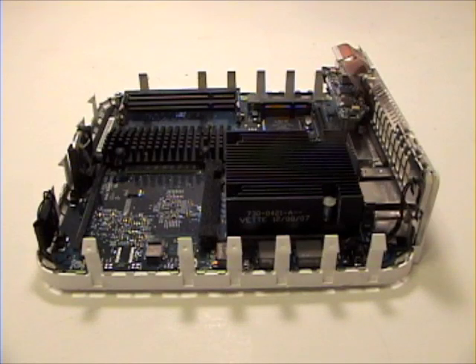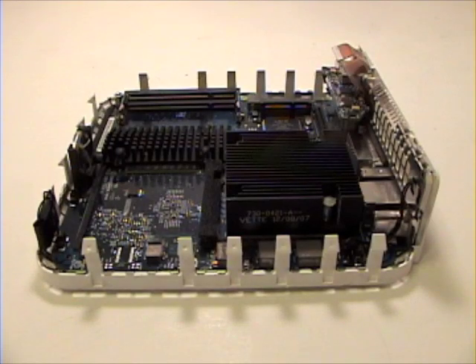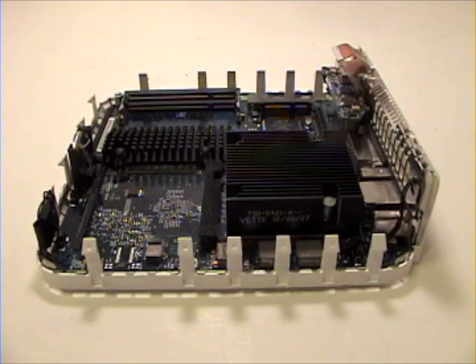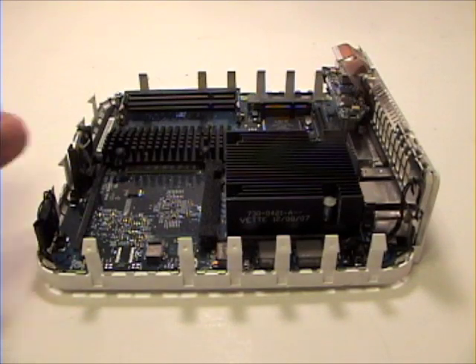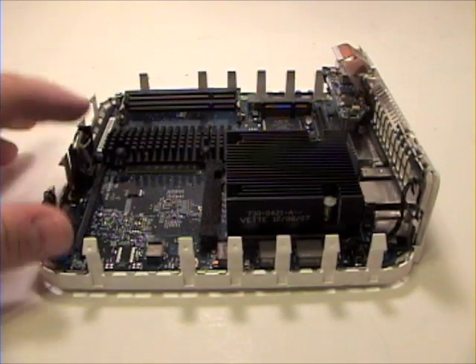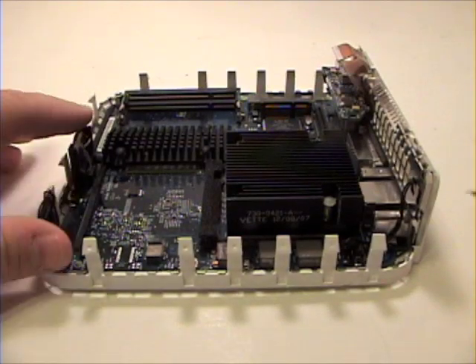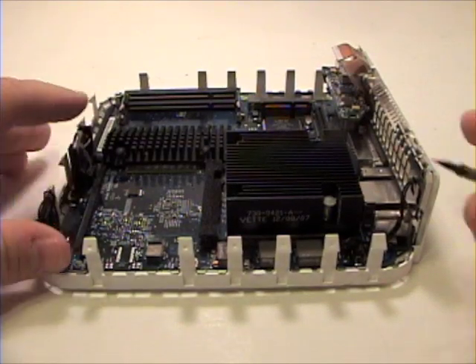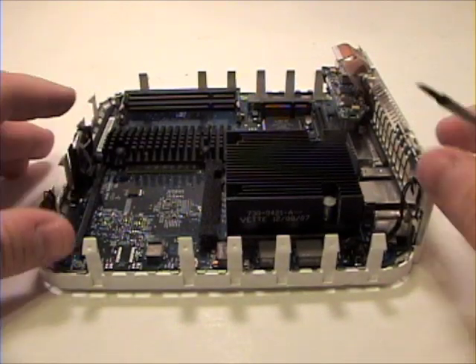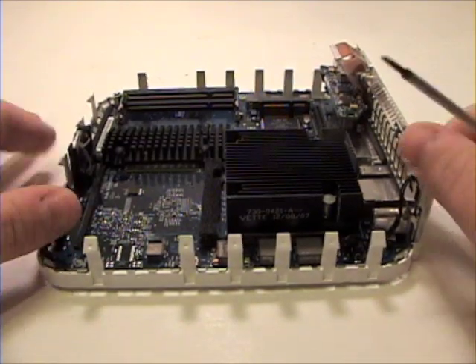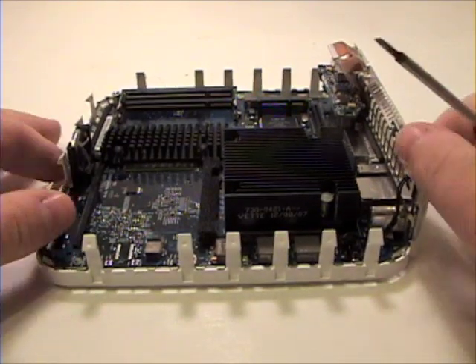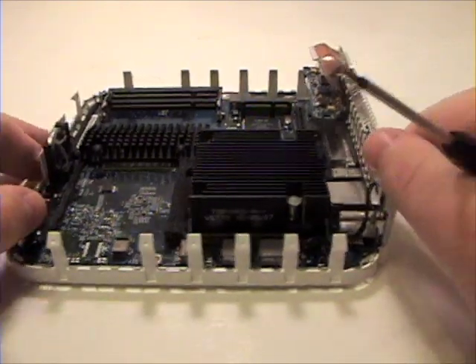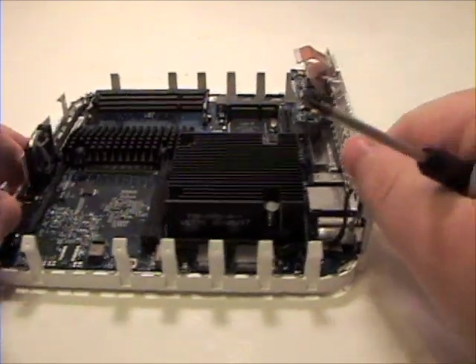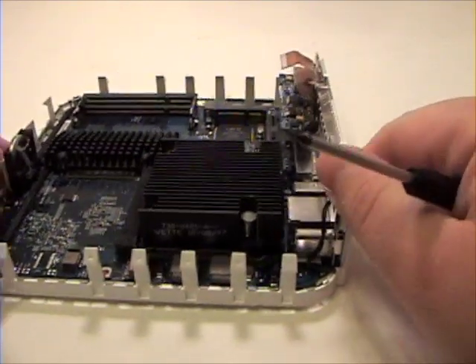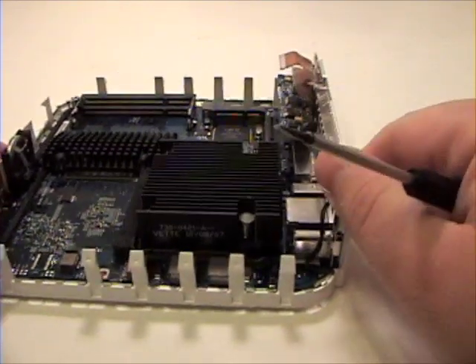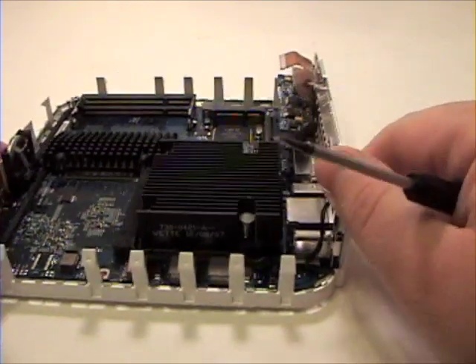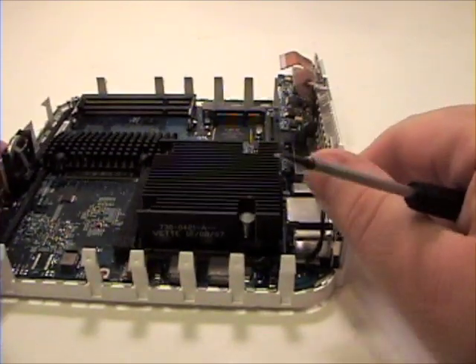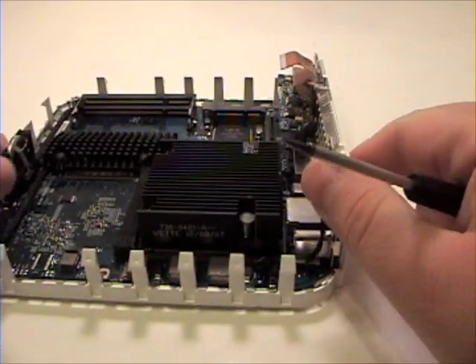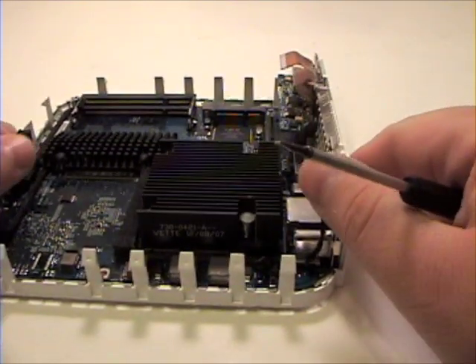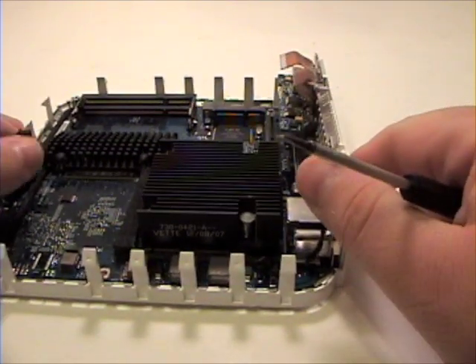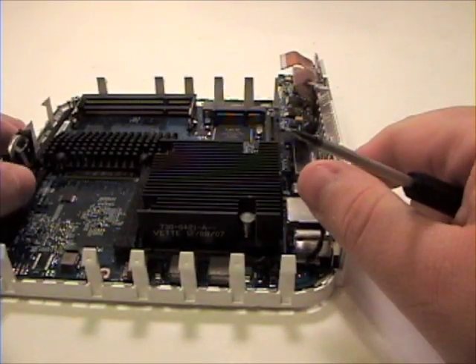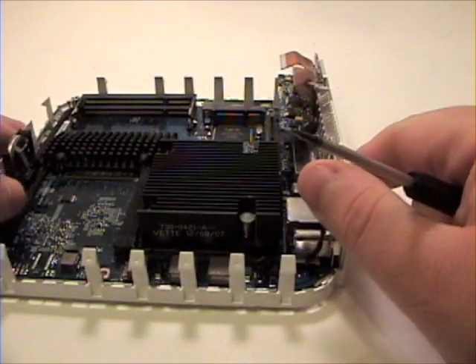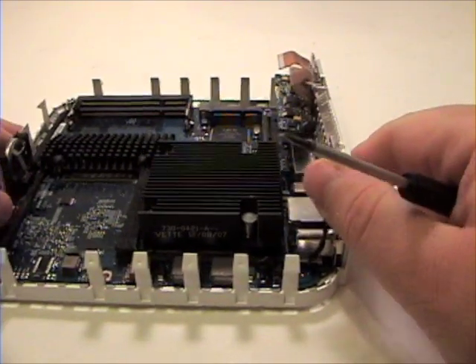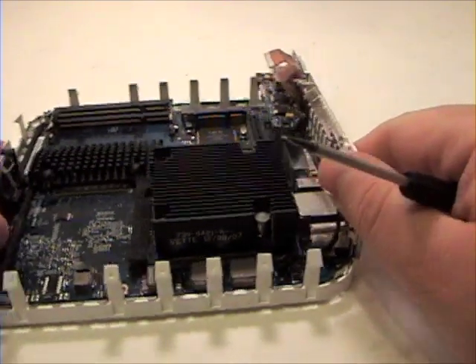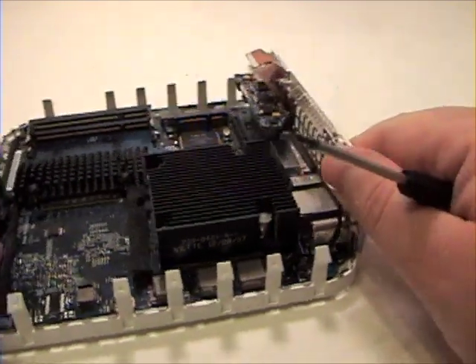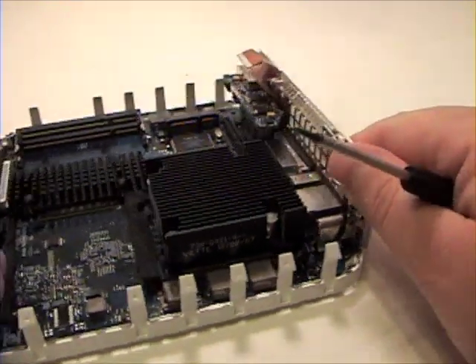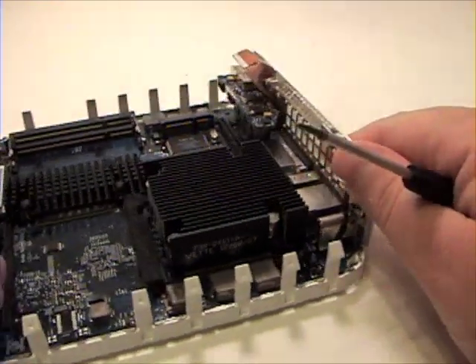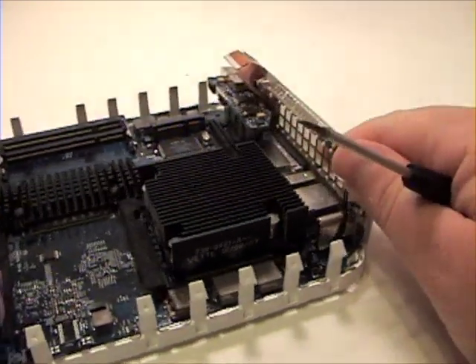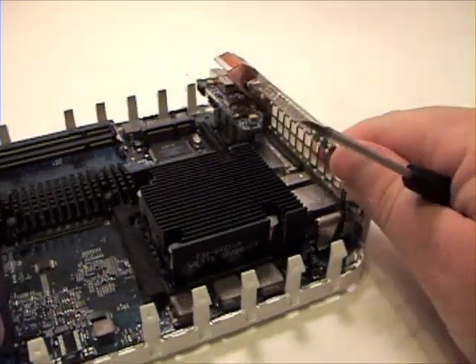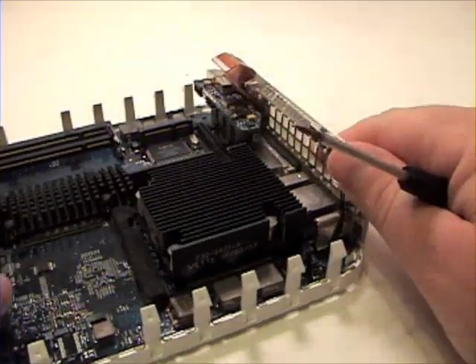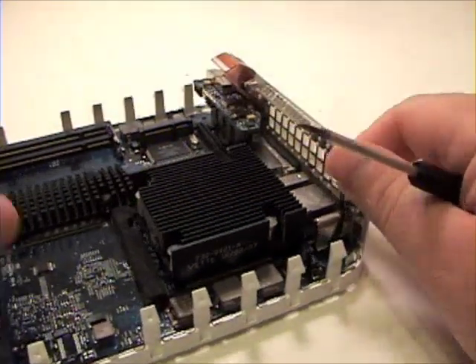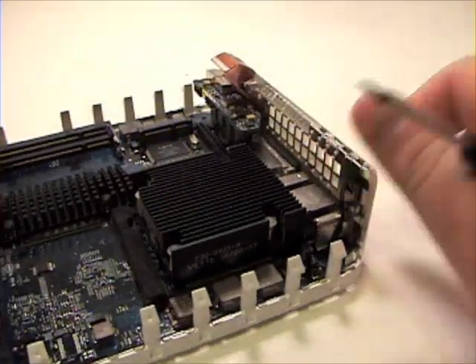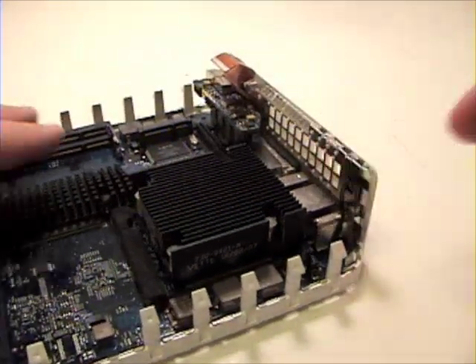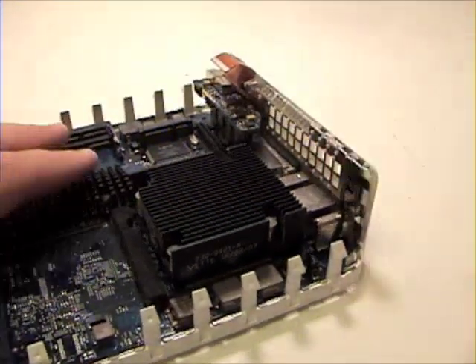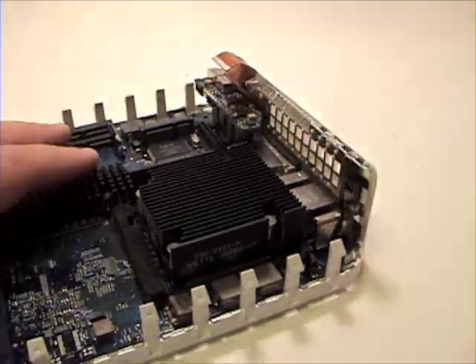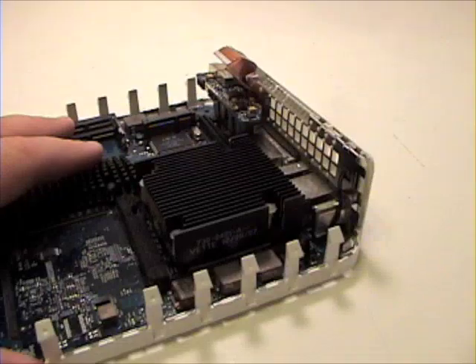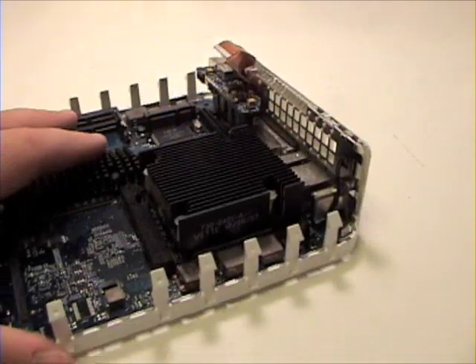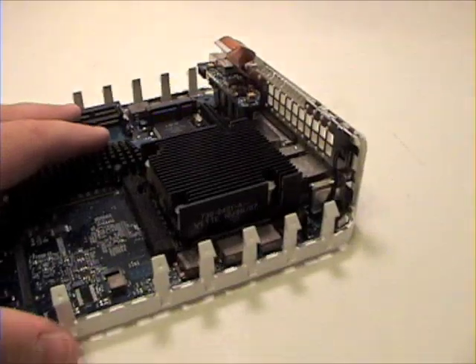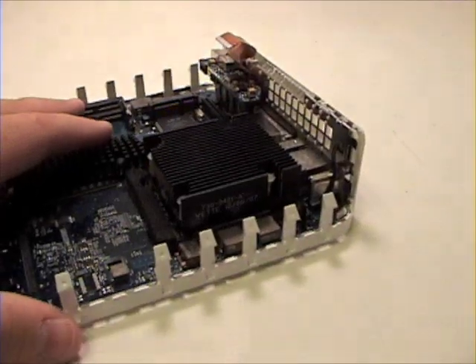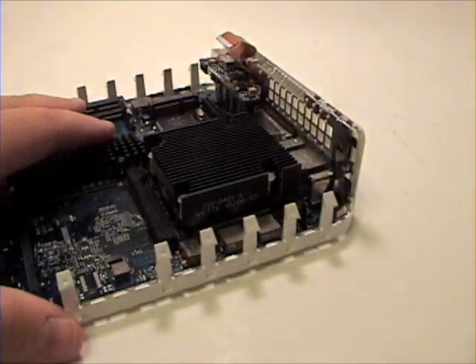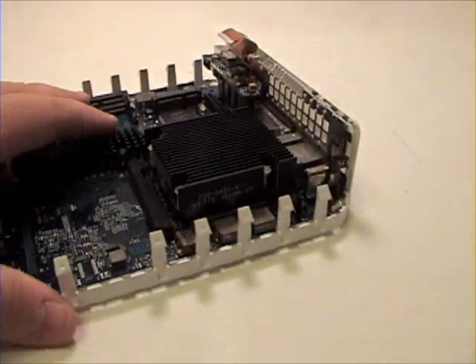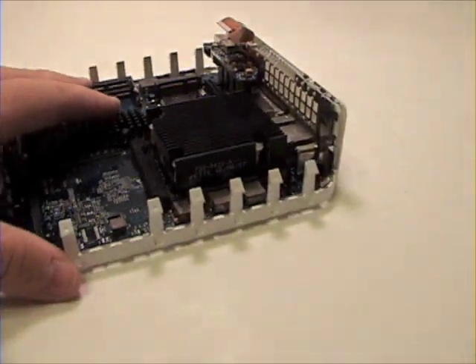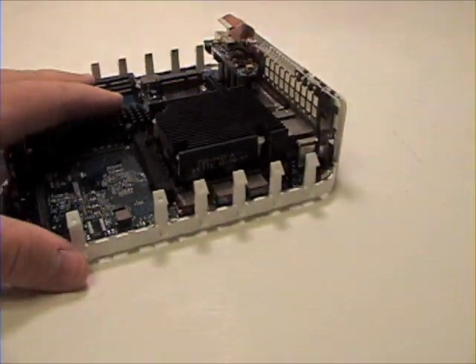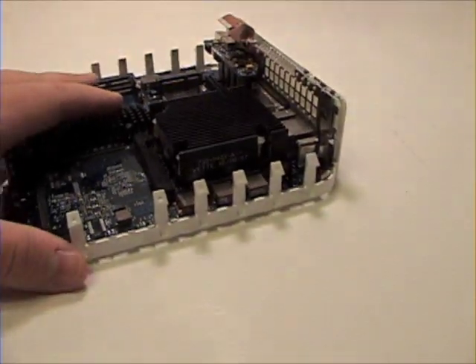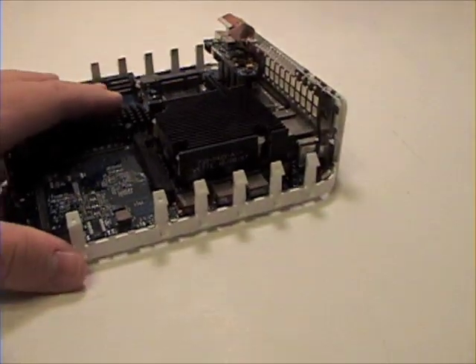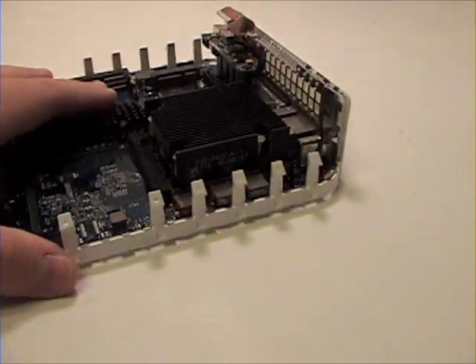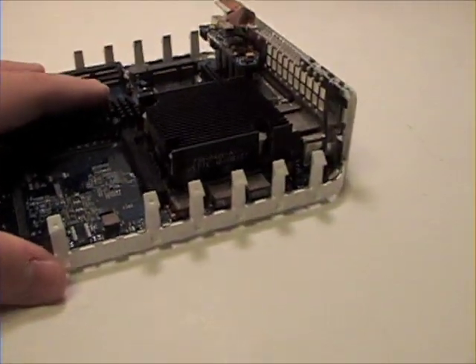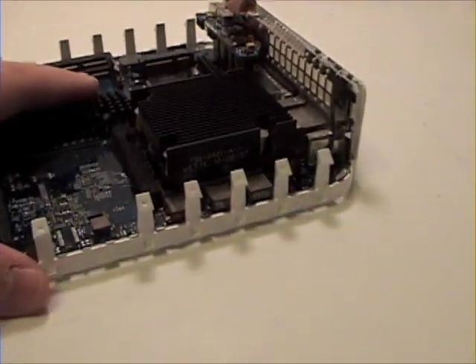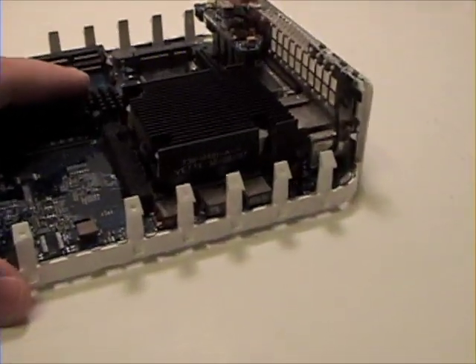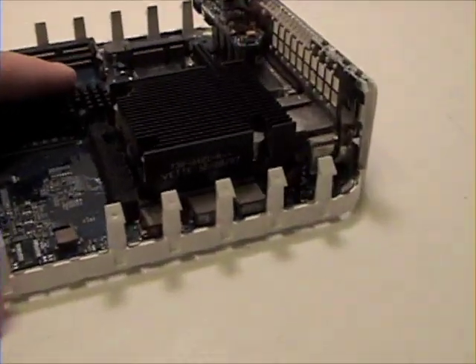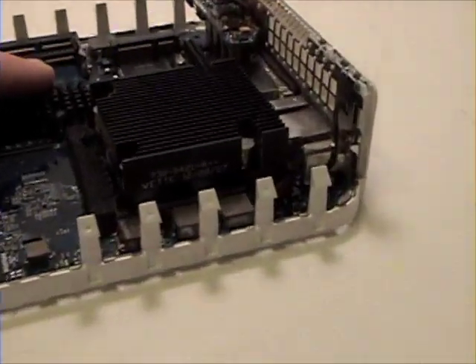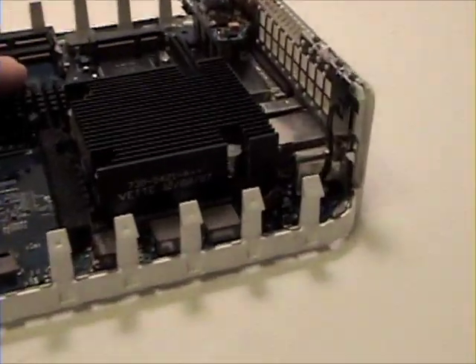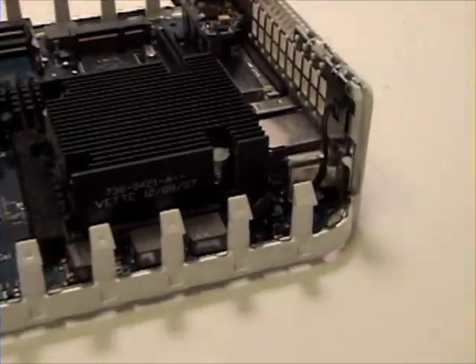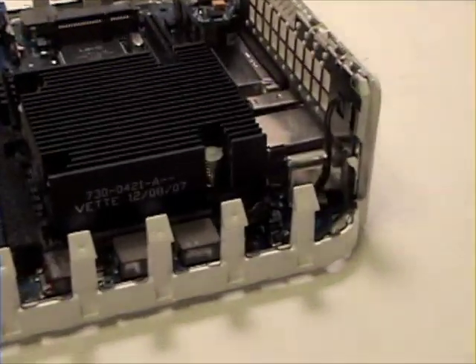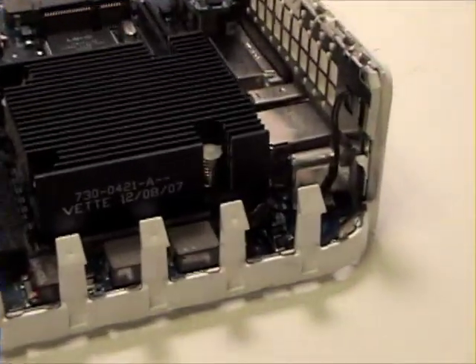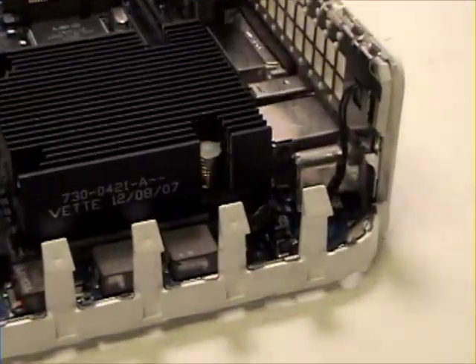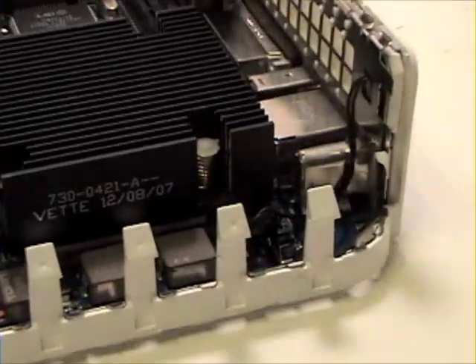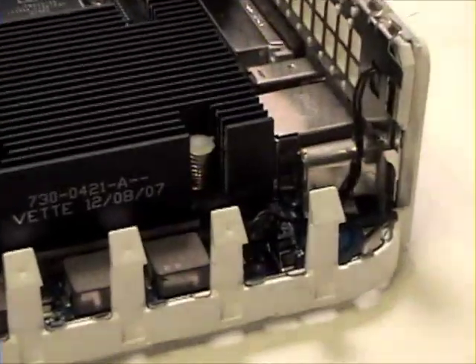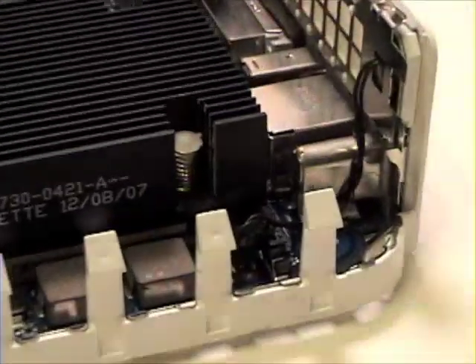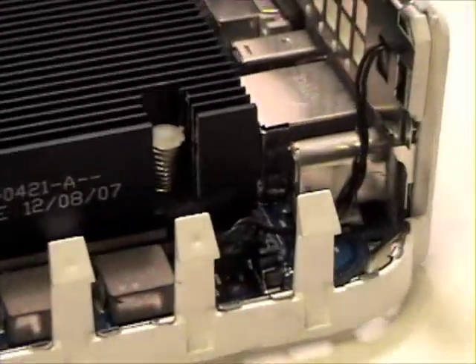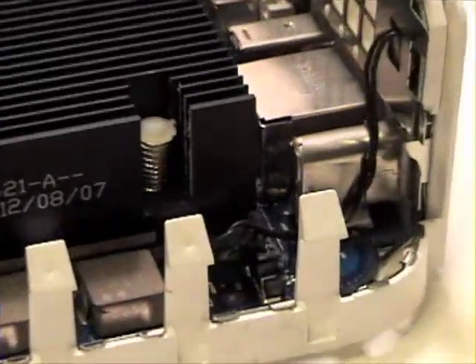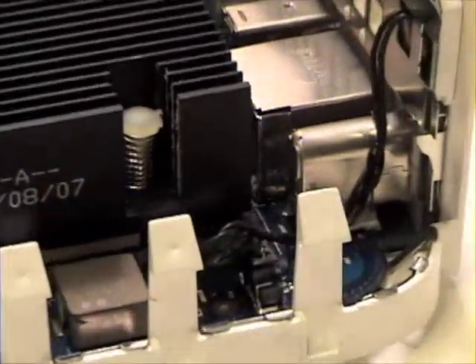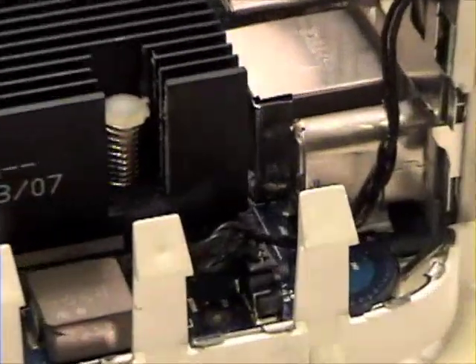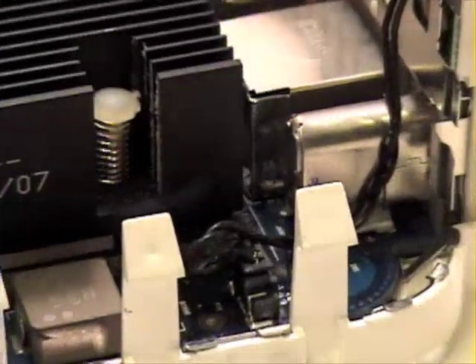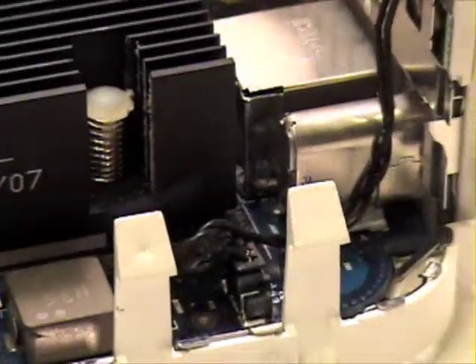Now grab your flat head screwdriver and disconnect two wires from the logic board.